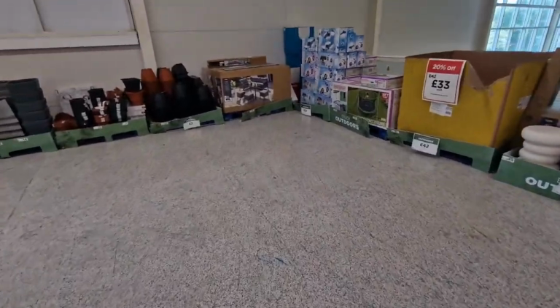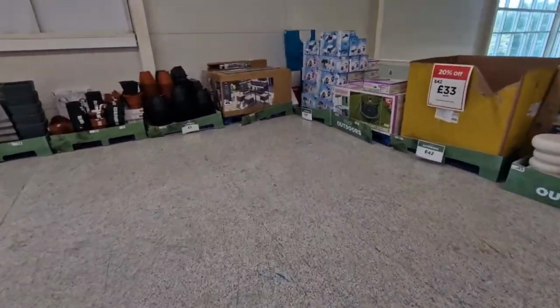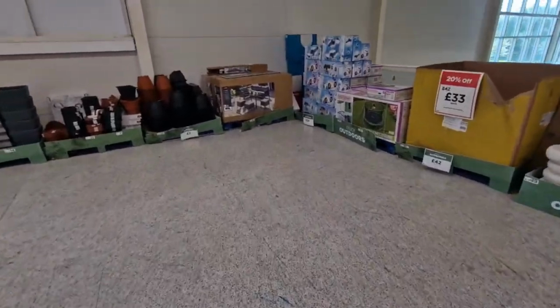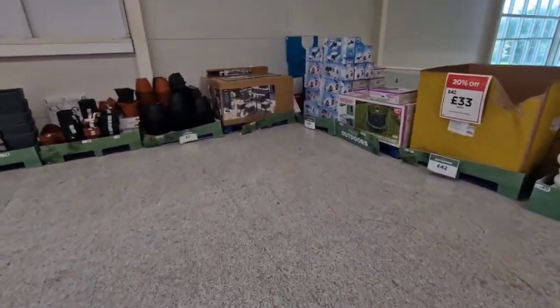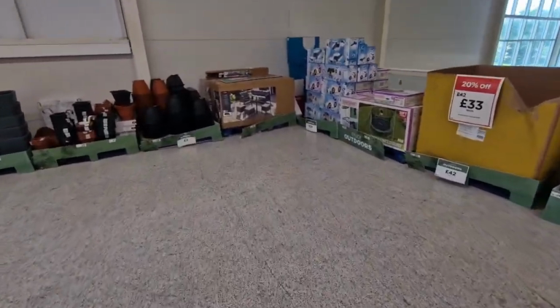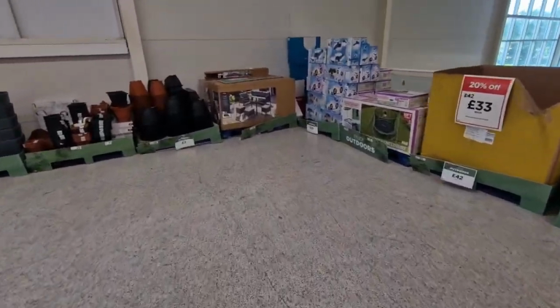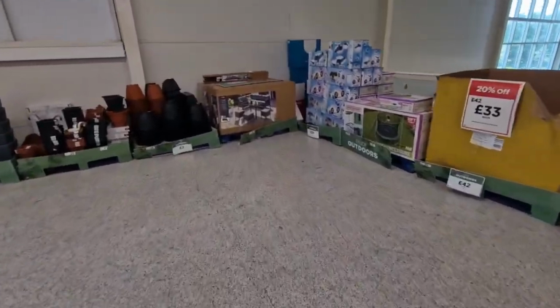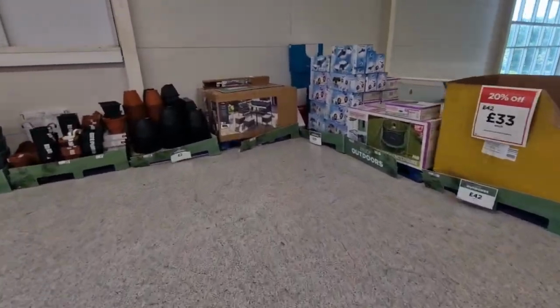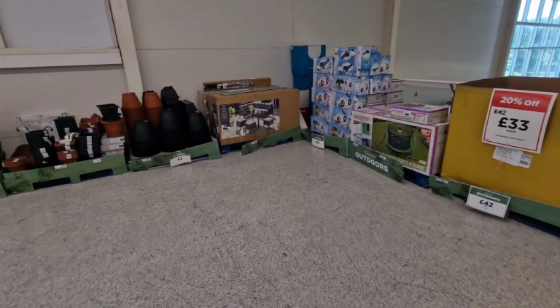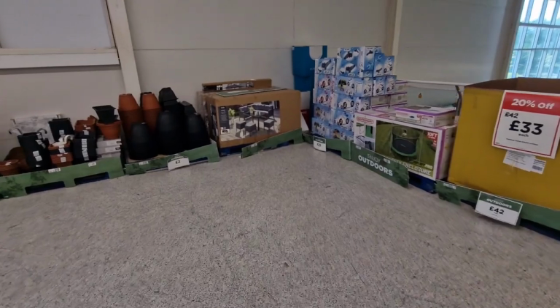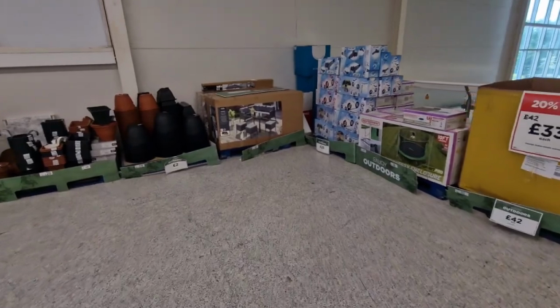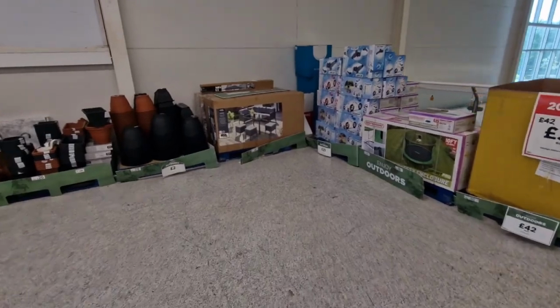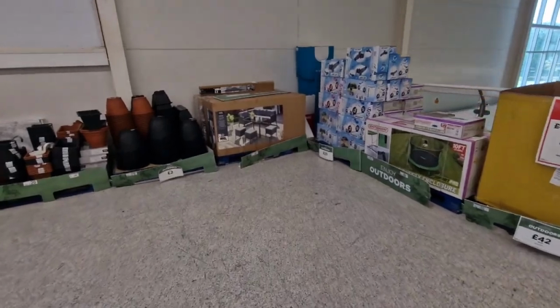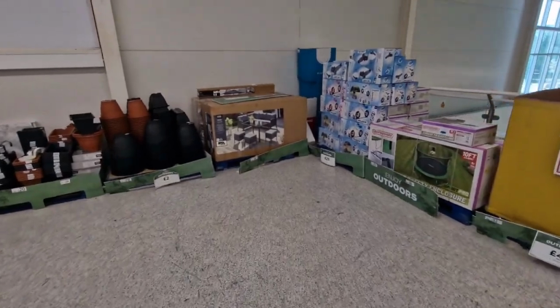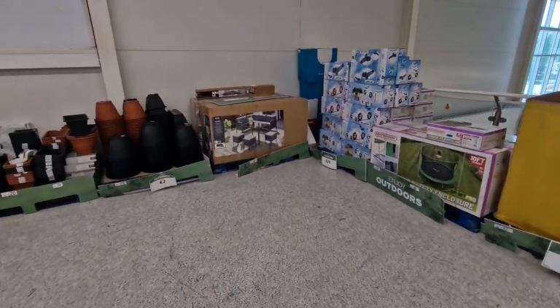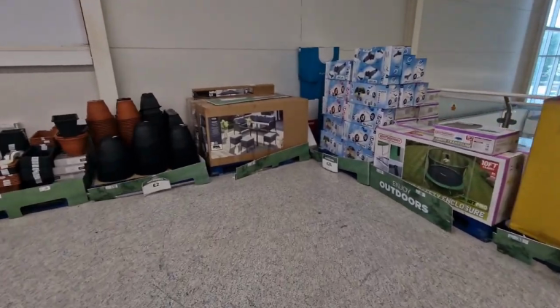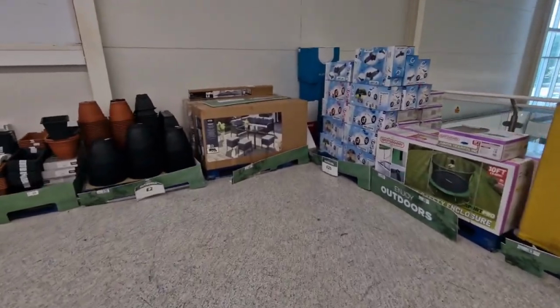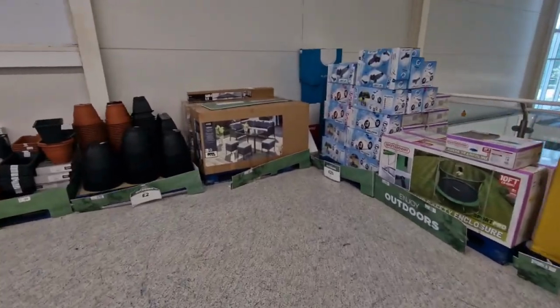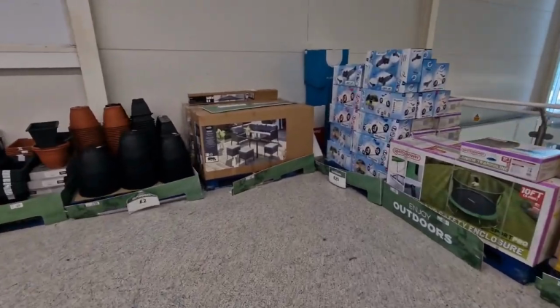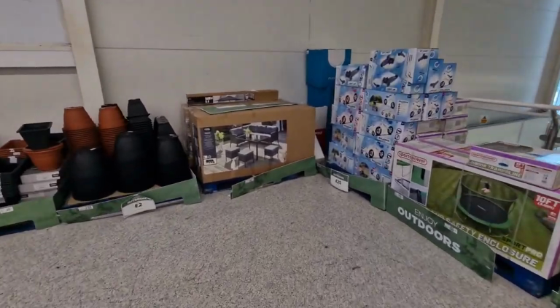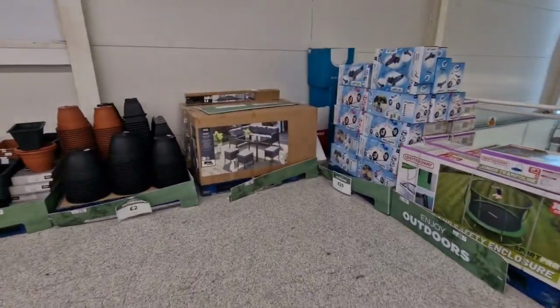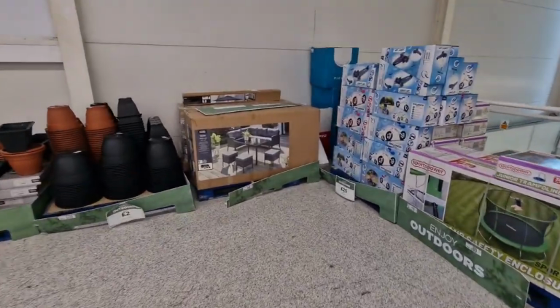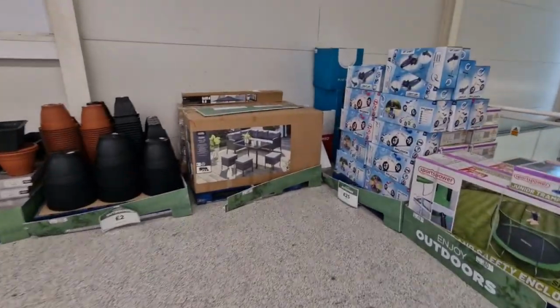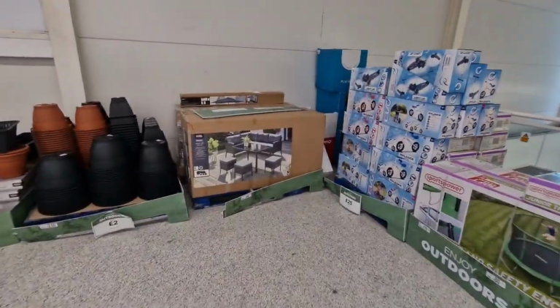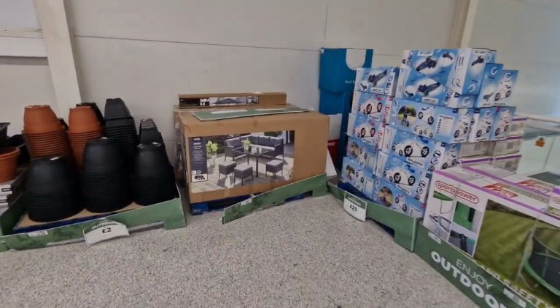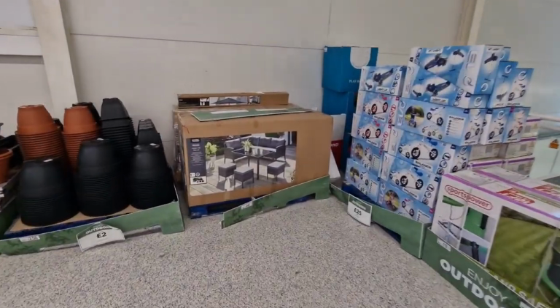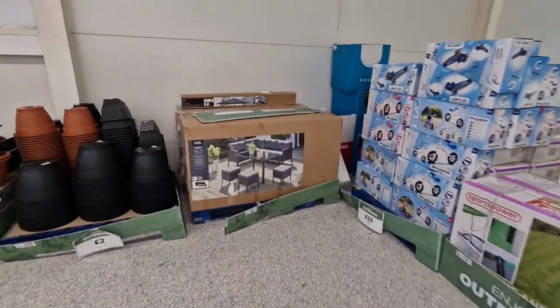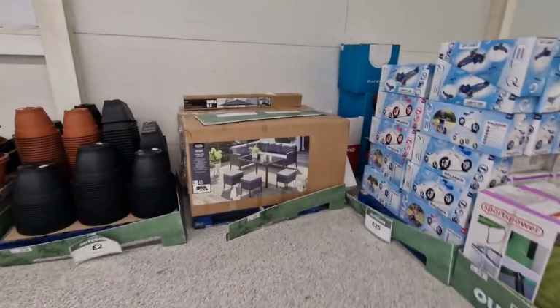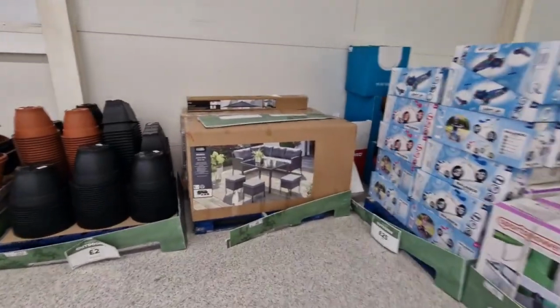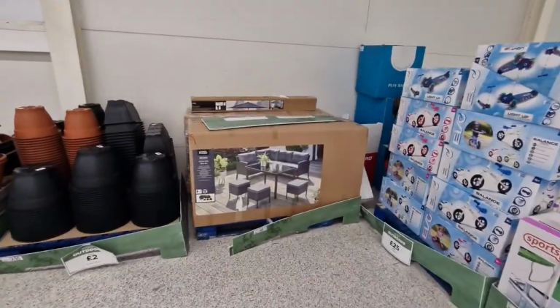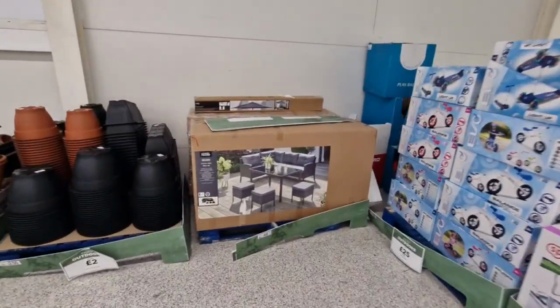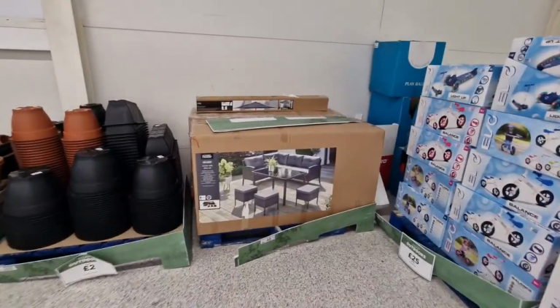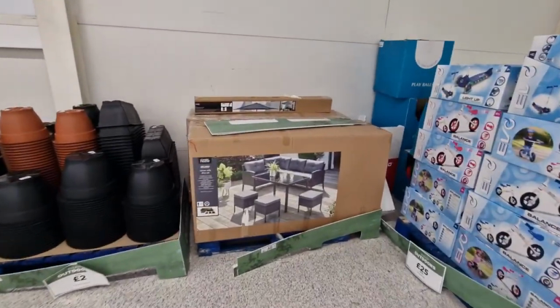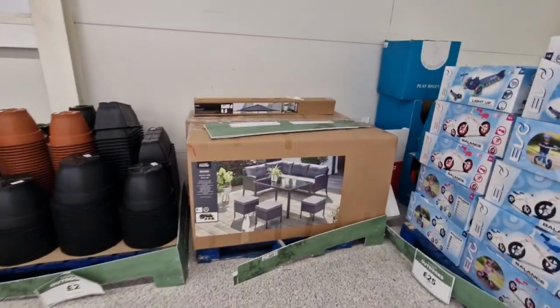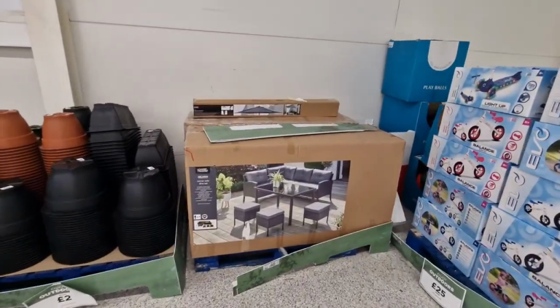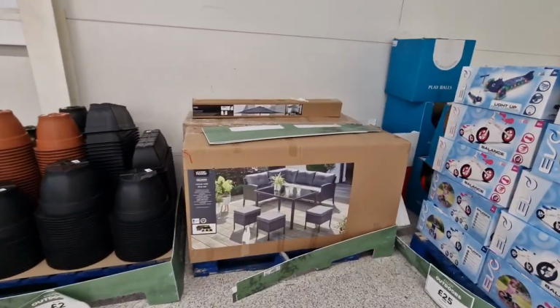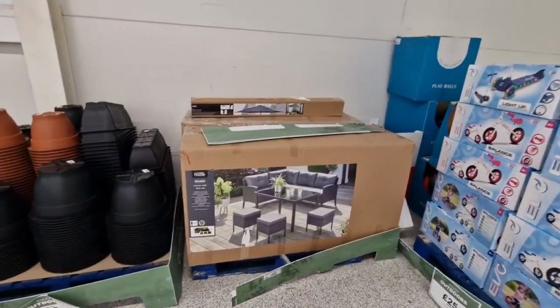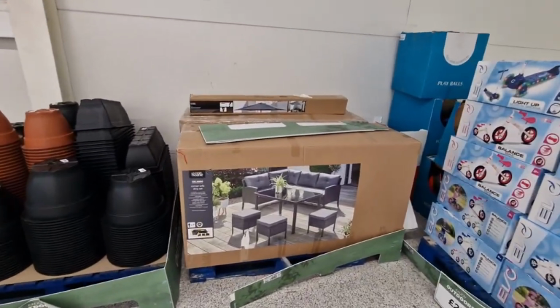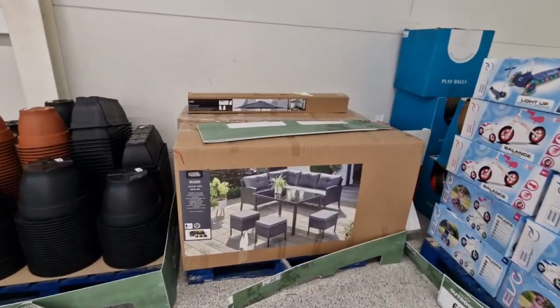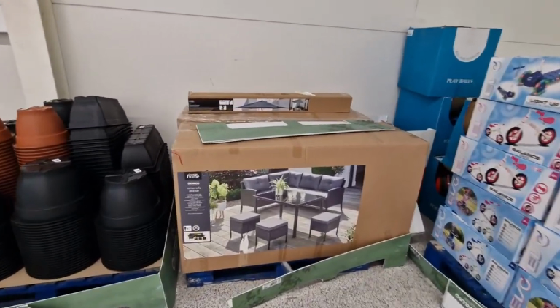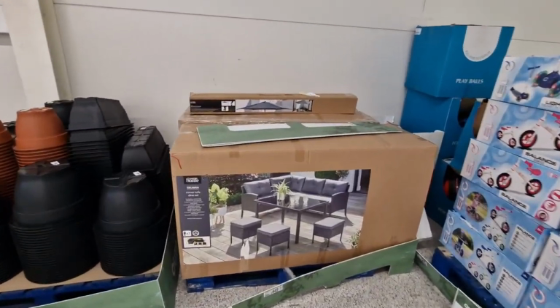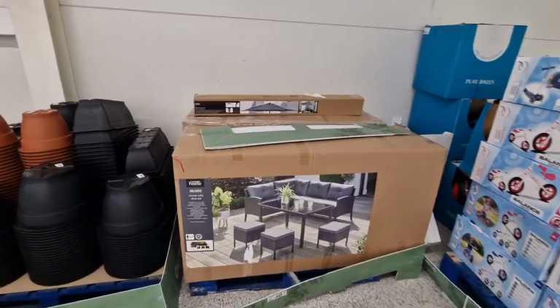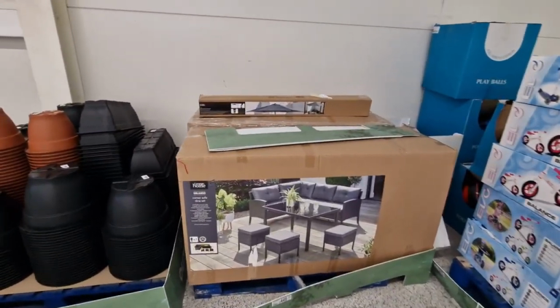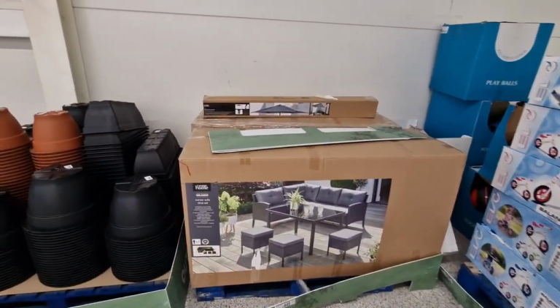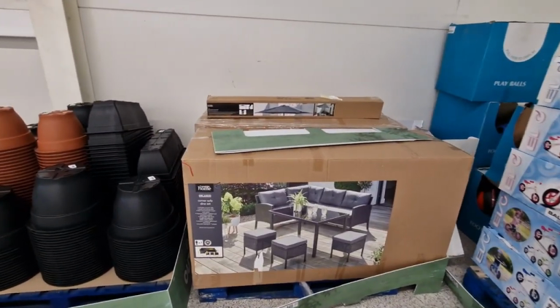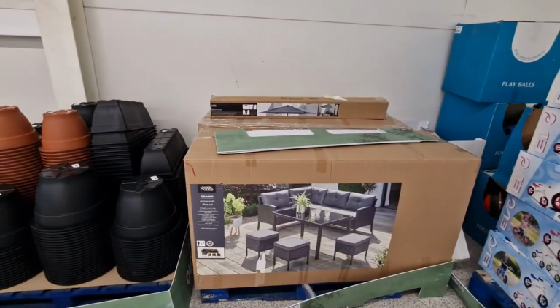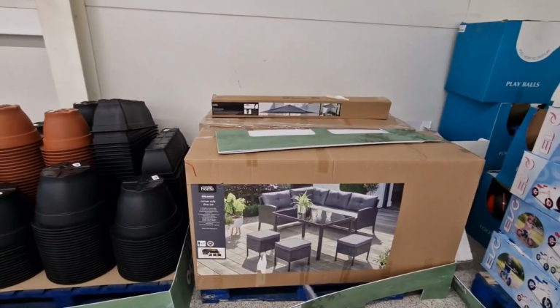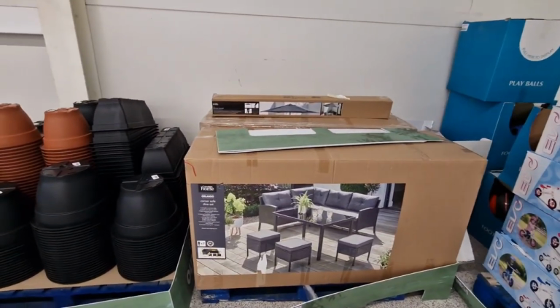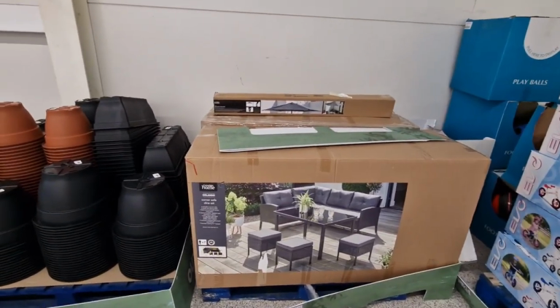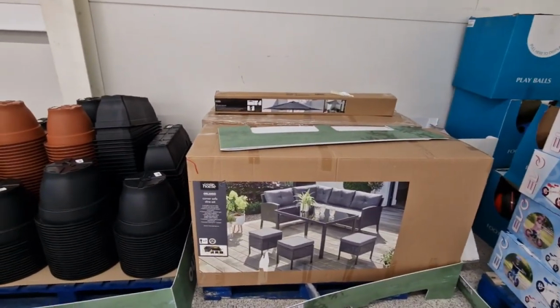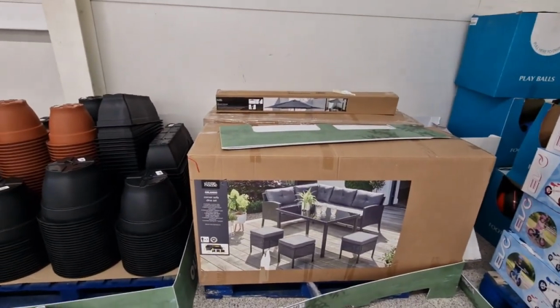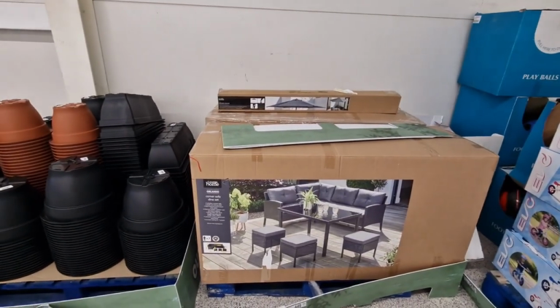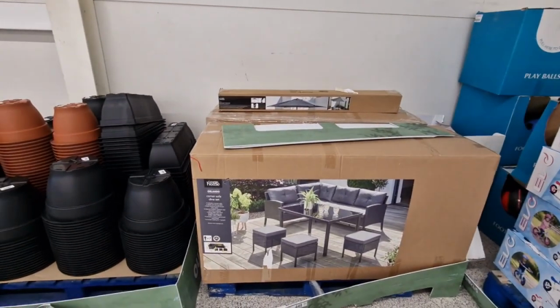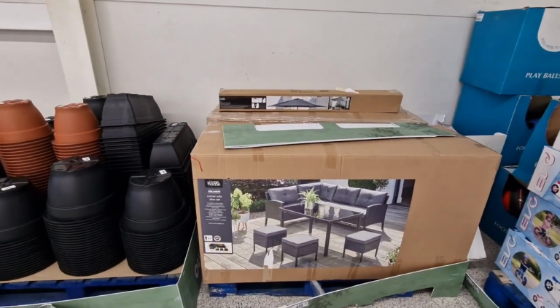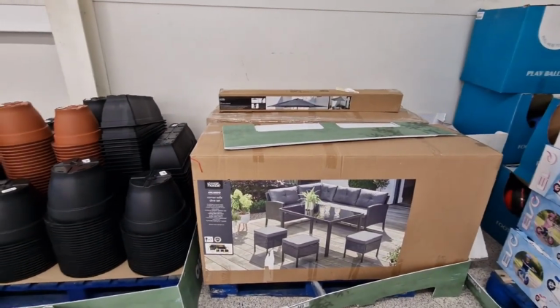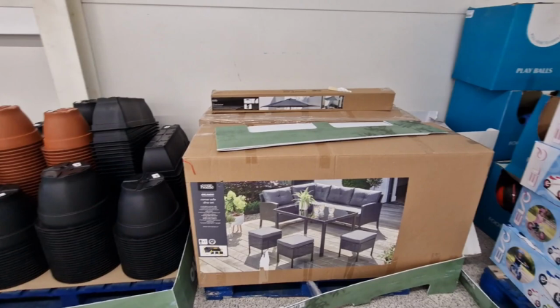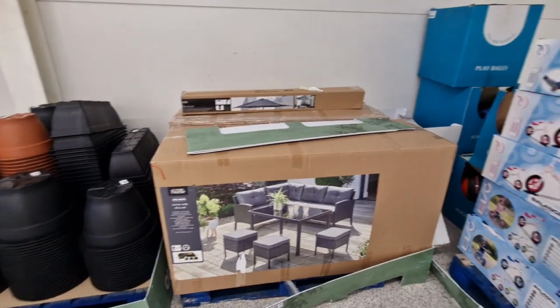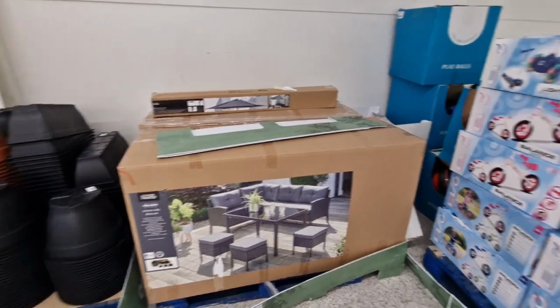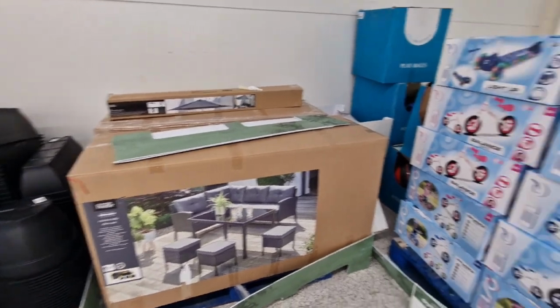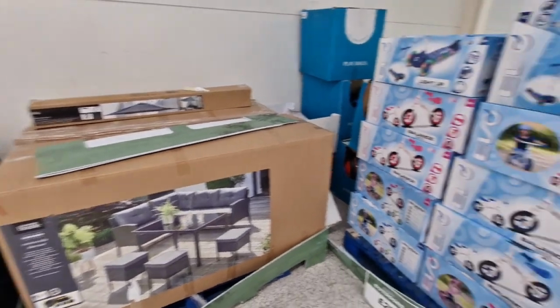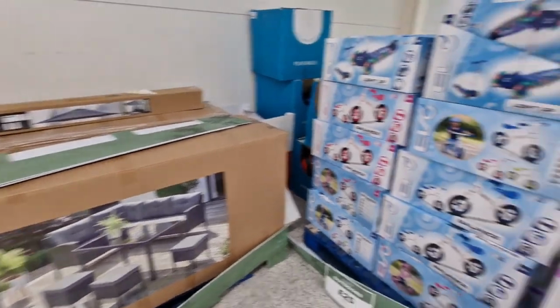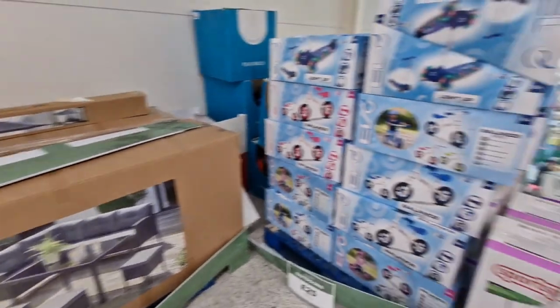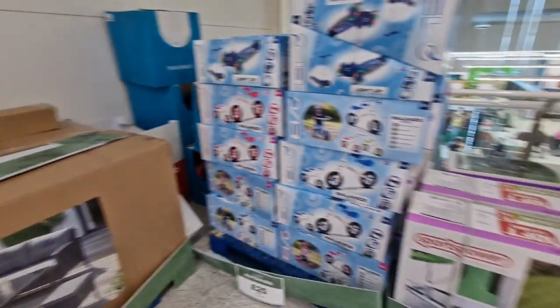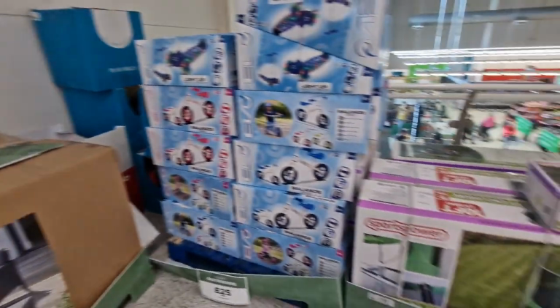They've got this set as well — this is £449, like a dining set. I like that. That is really nice.